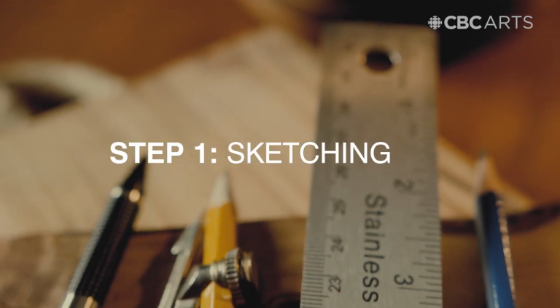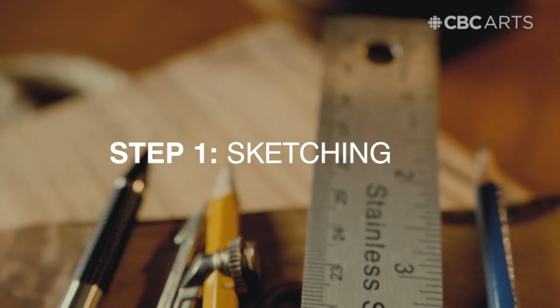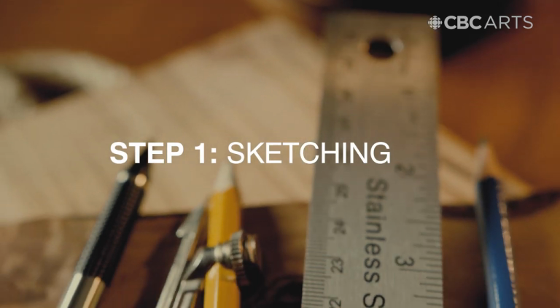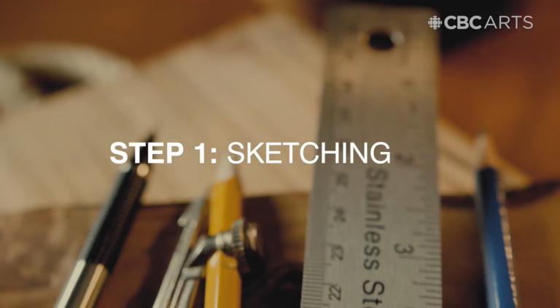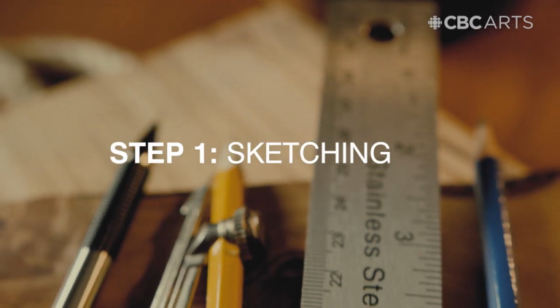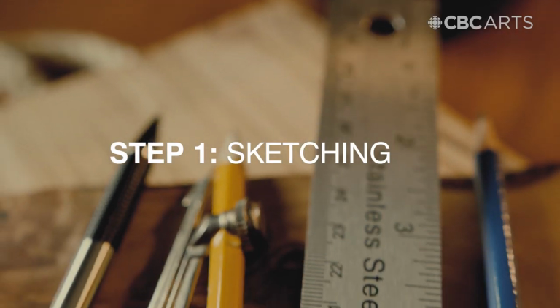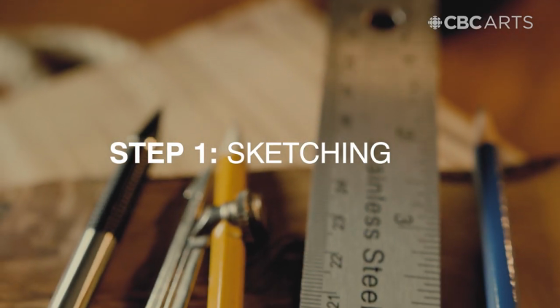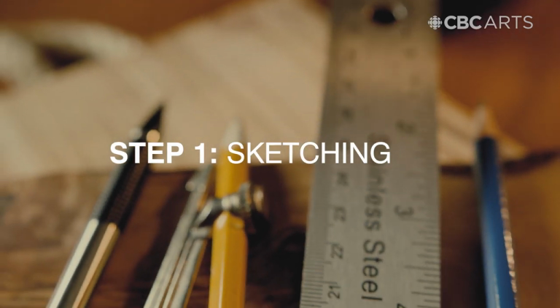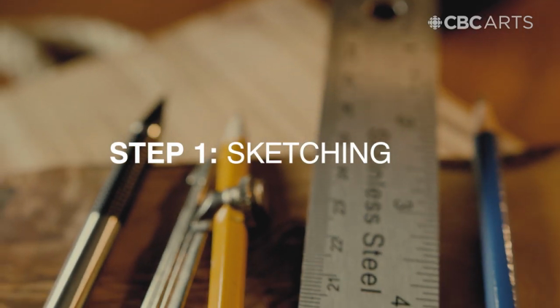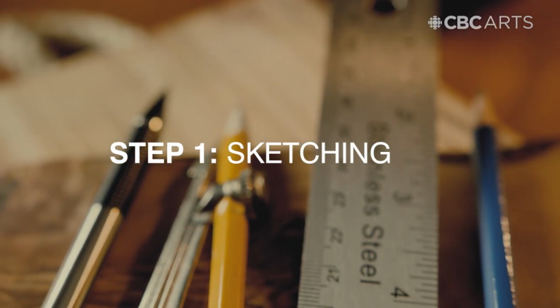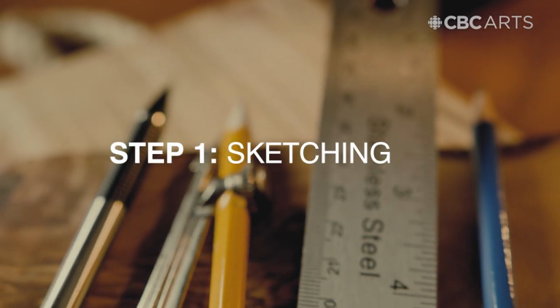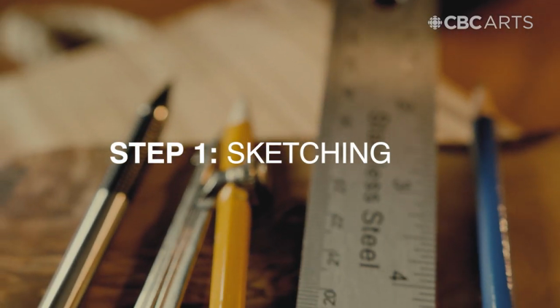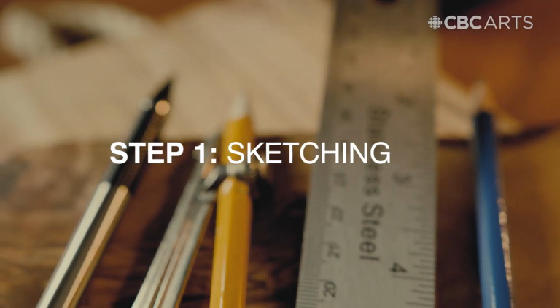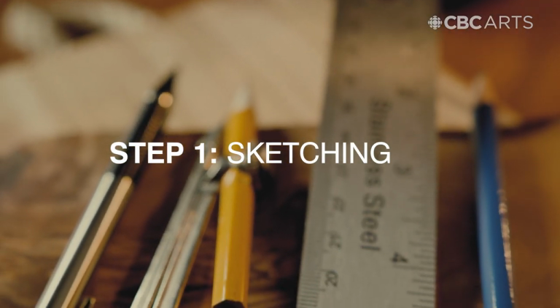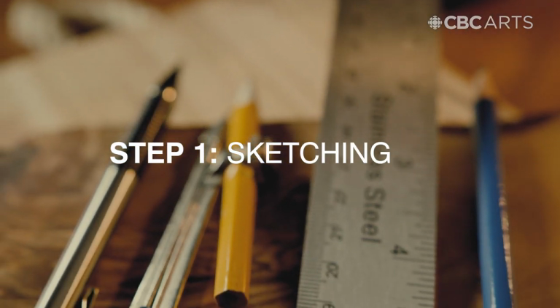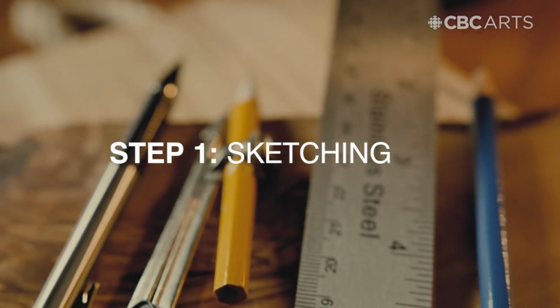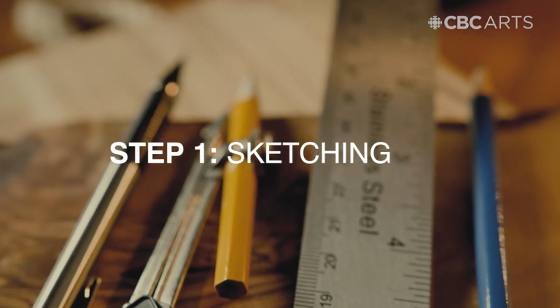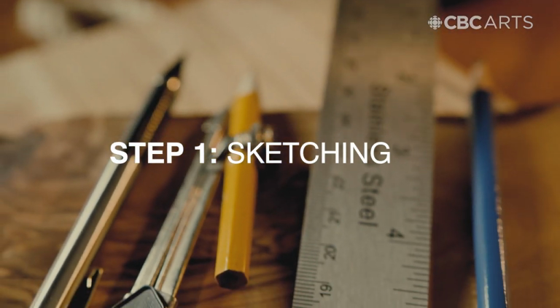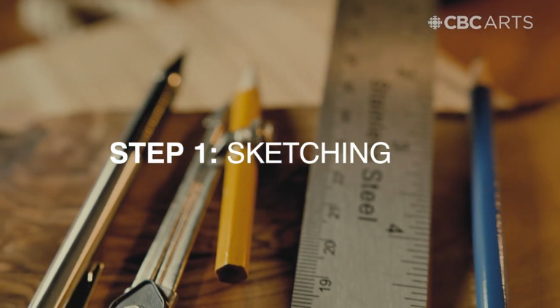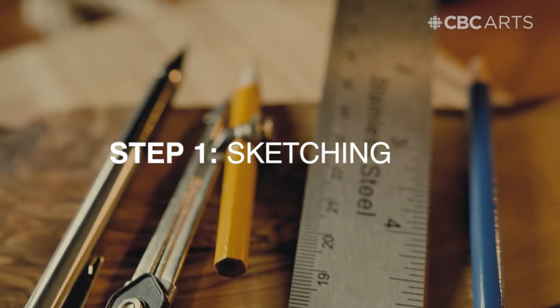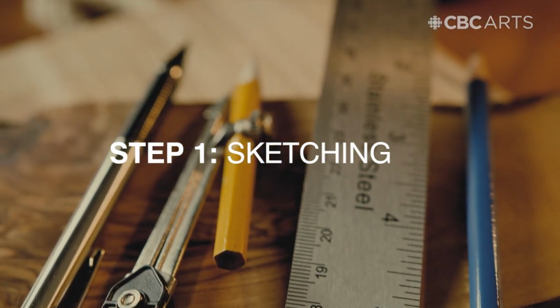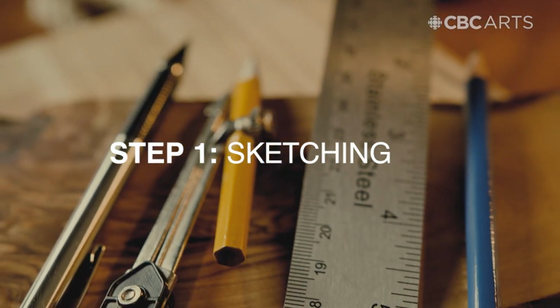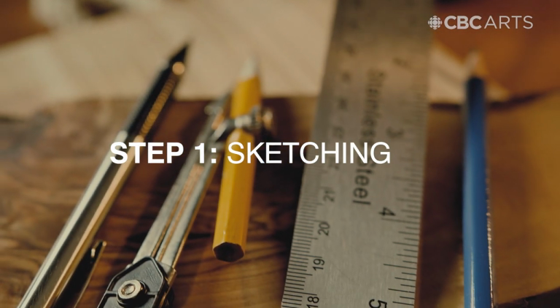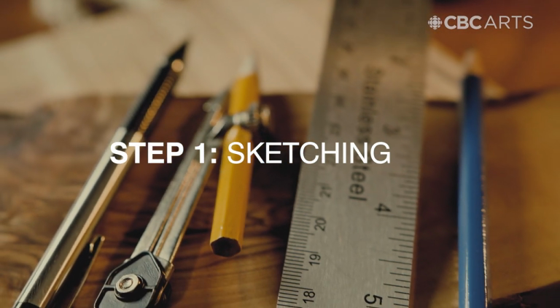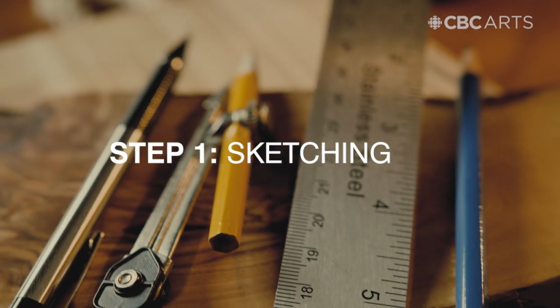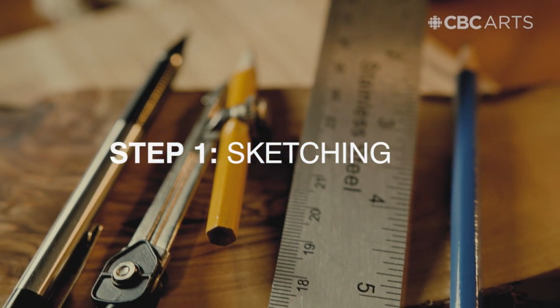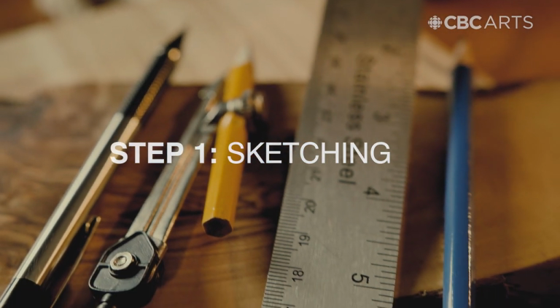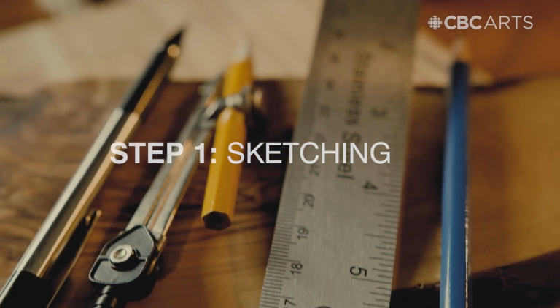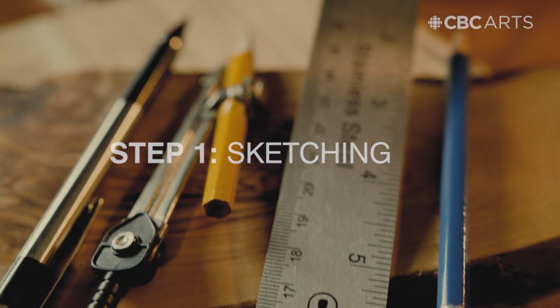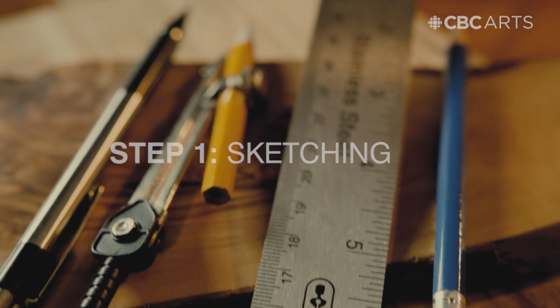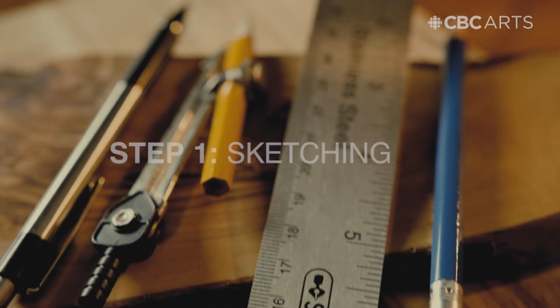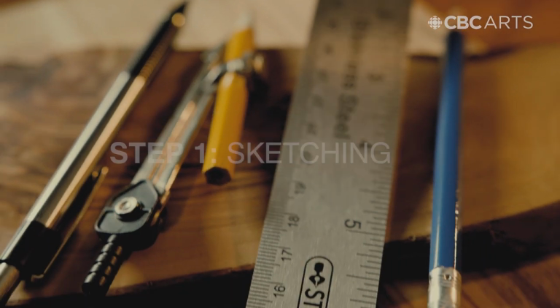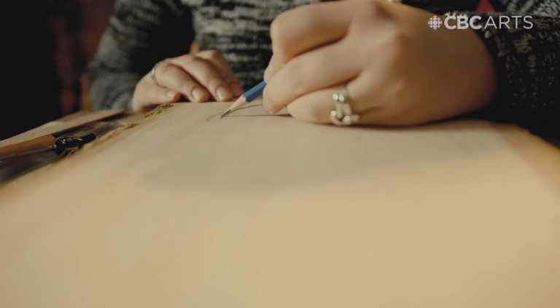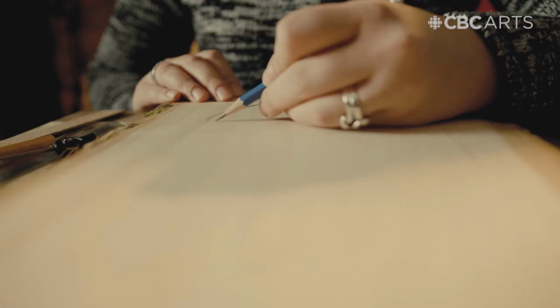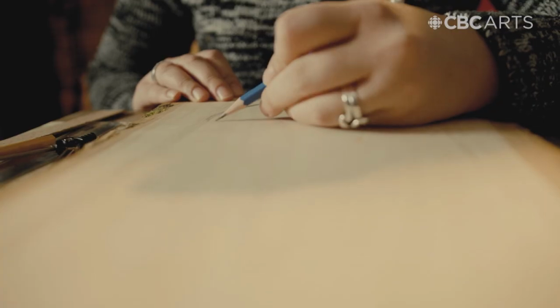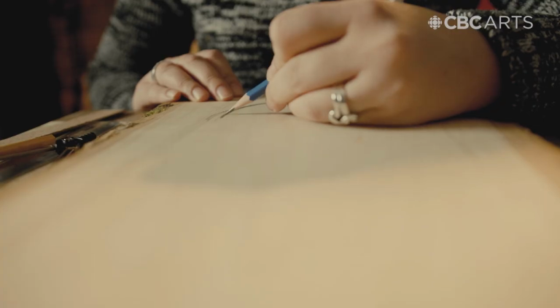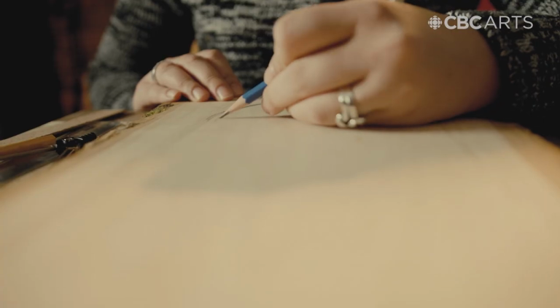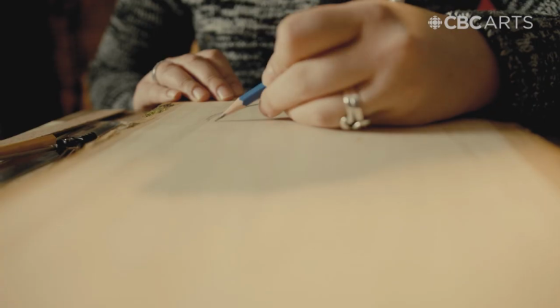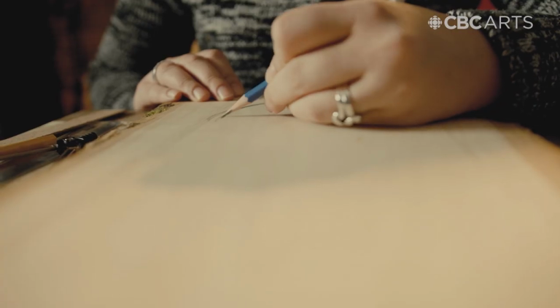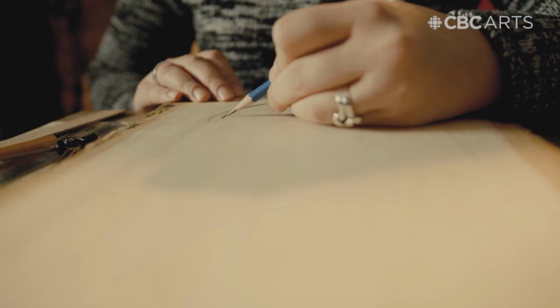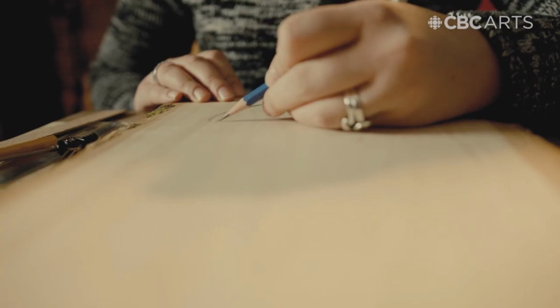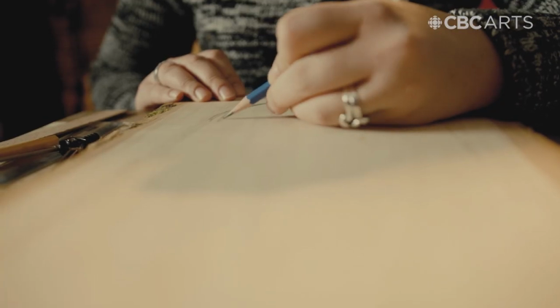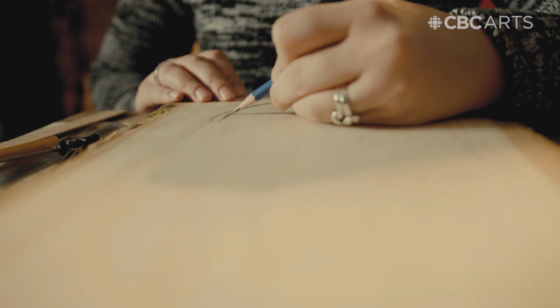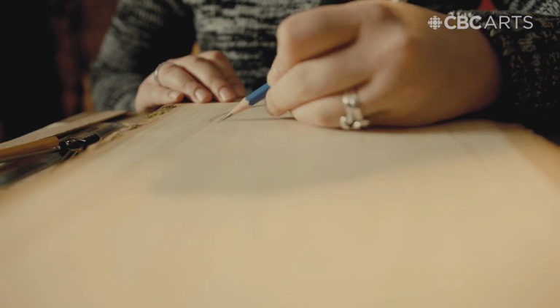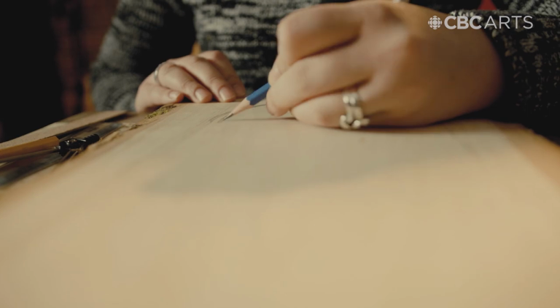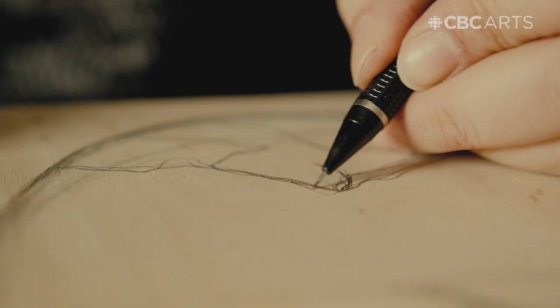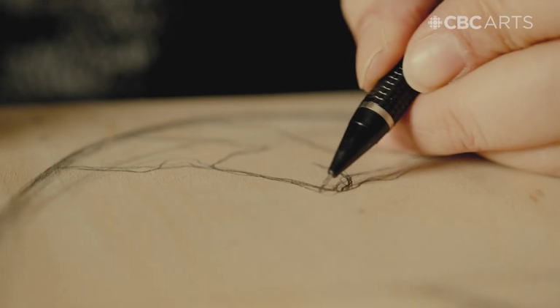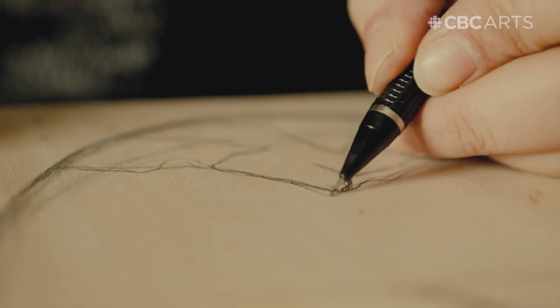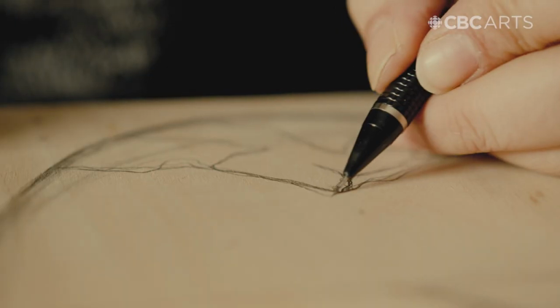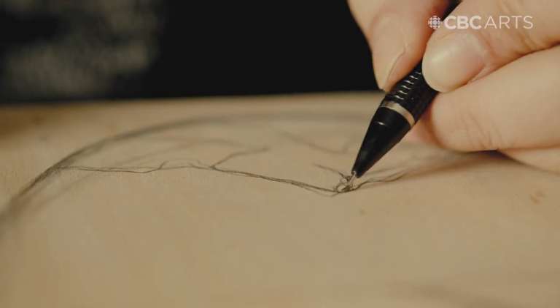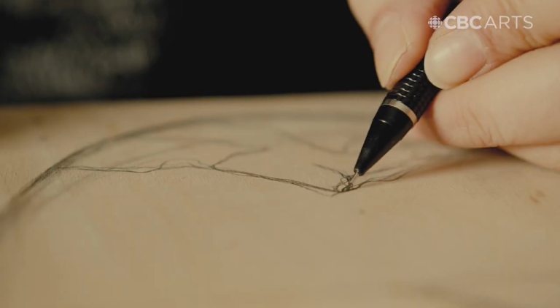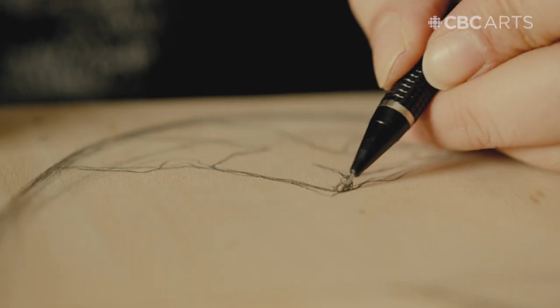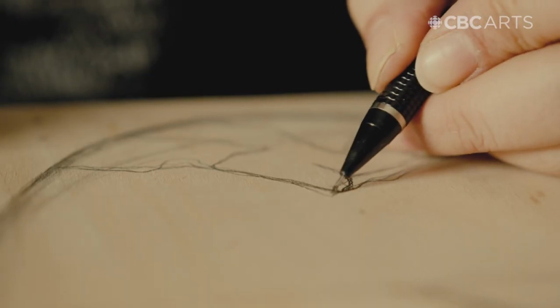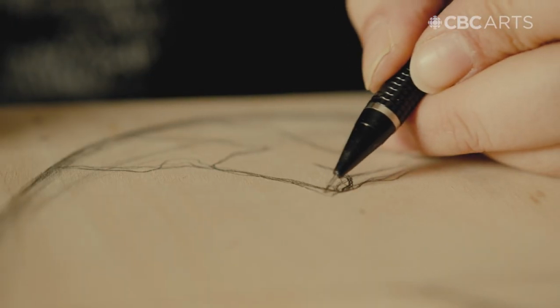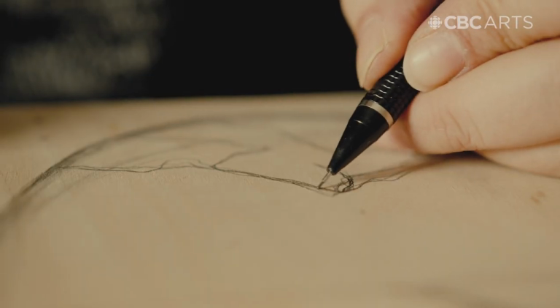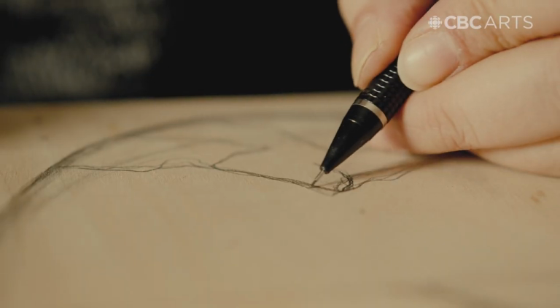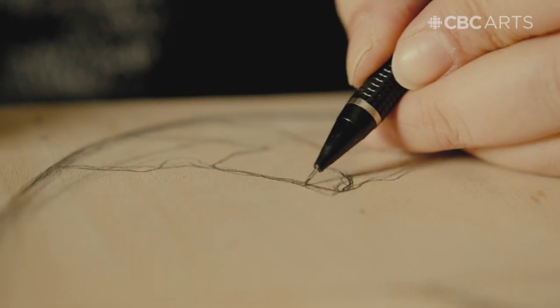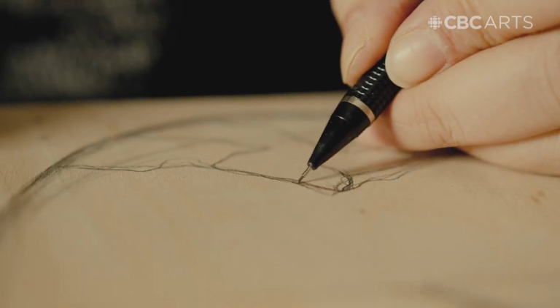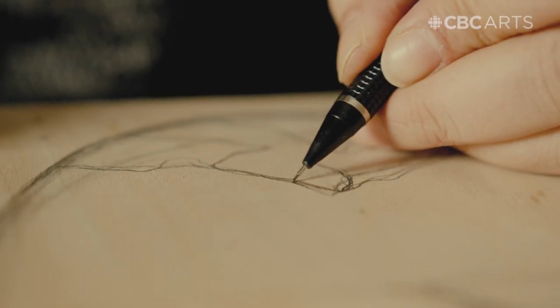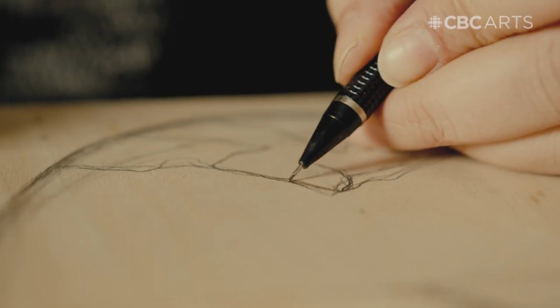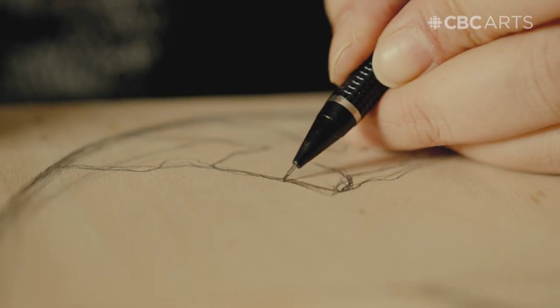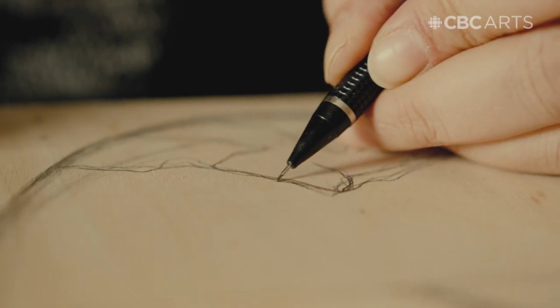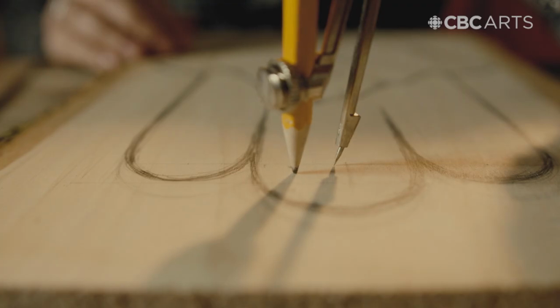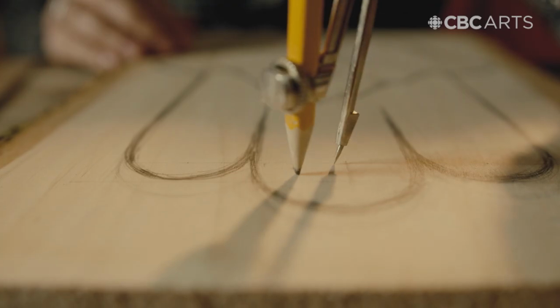I will sit down with a pencil and an eraser and a ruler and just sketch out the main idea onto the wood directly.